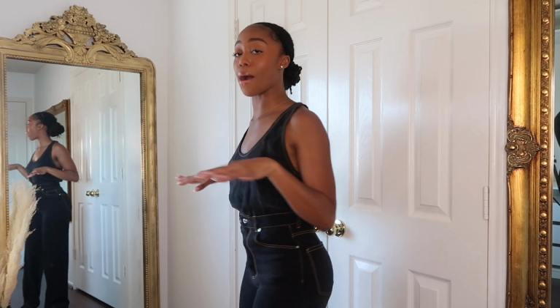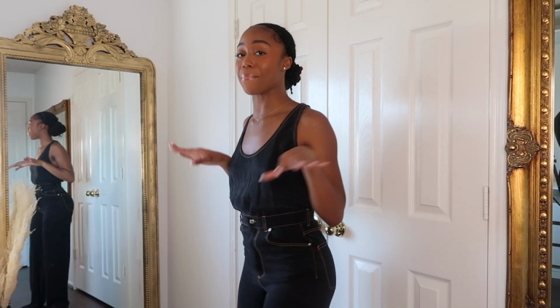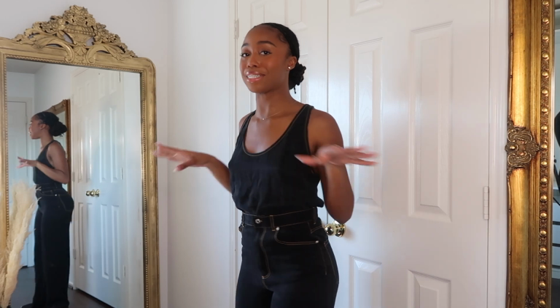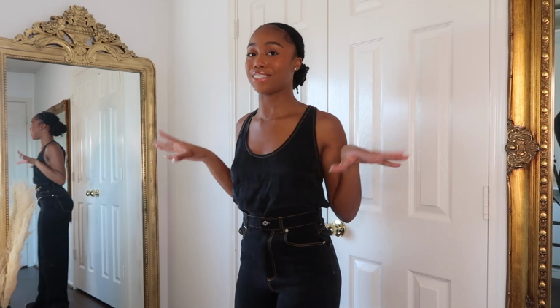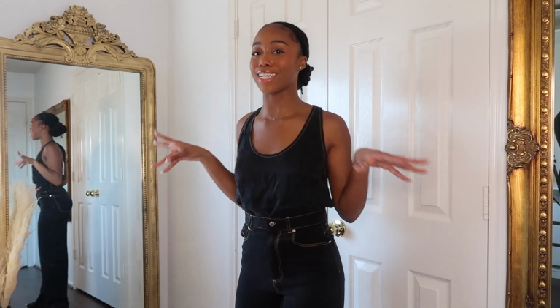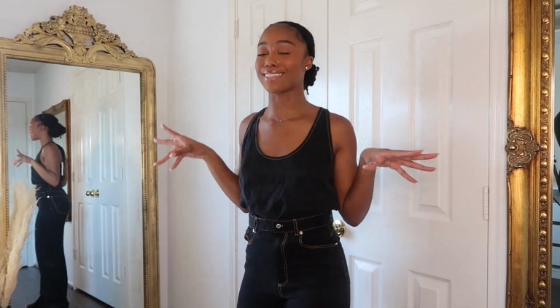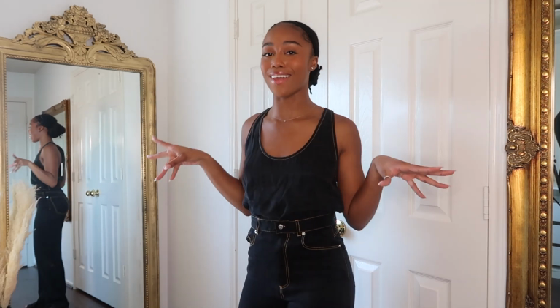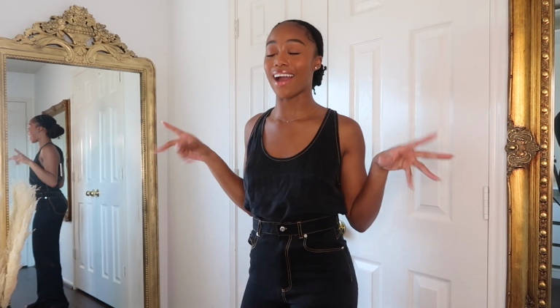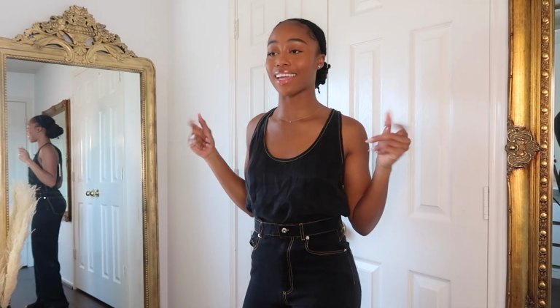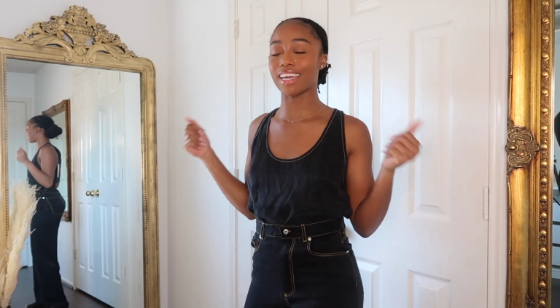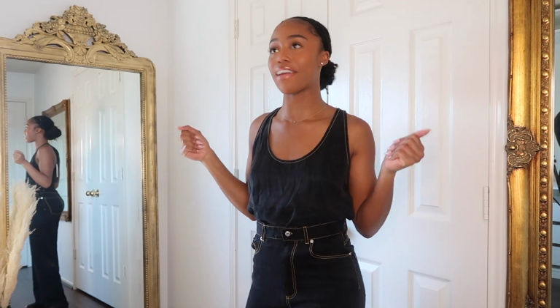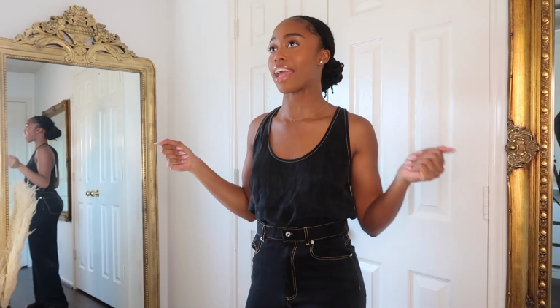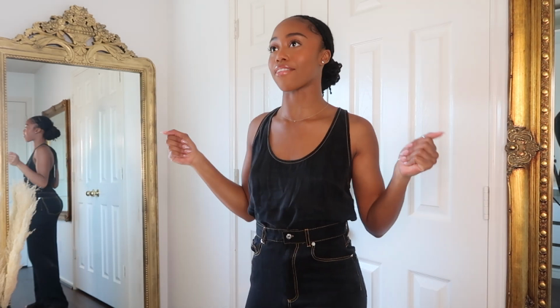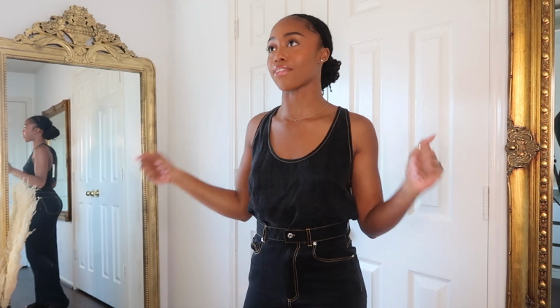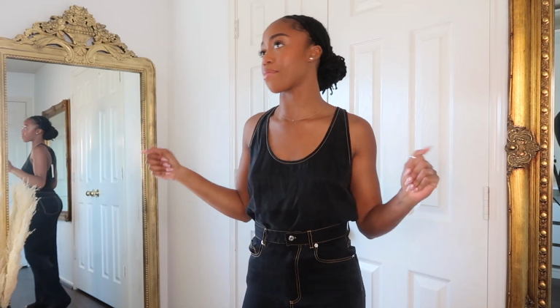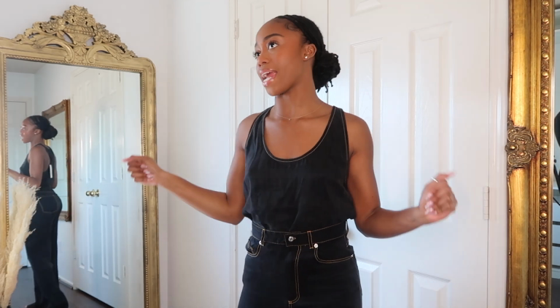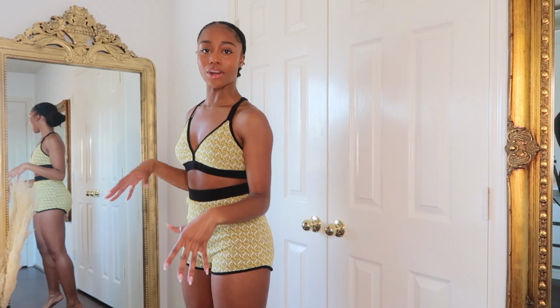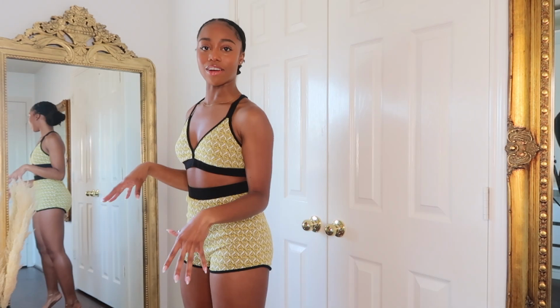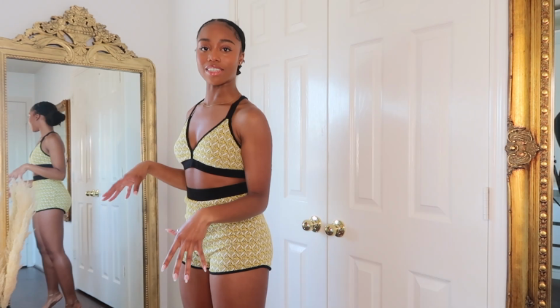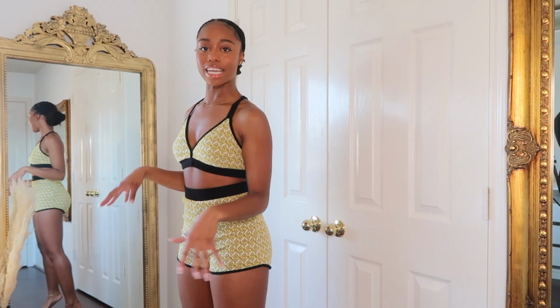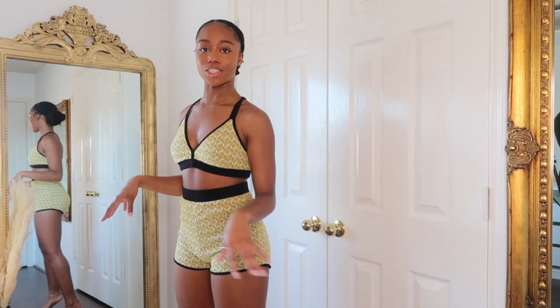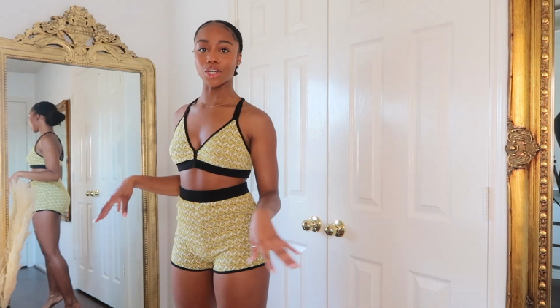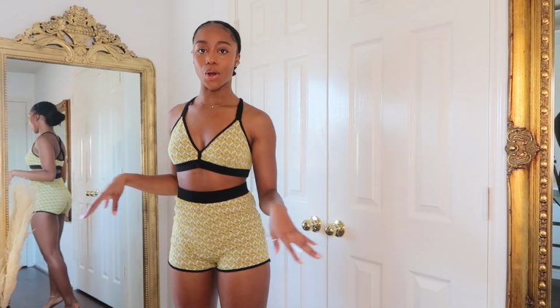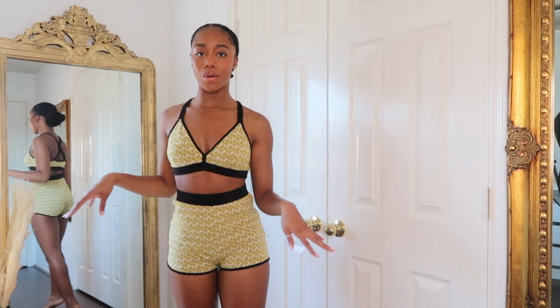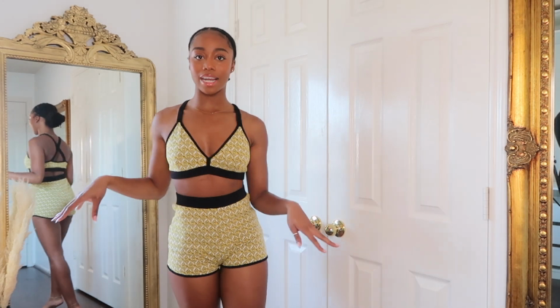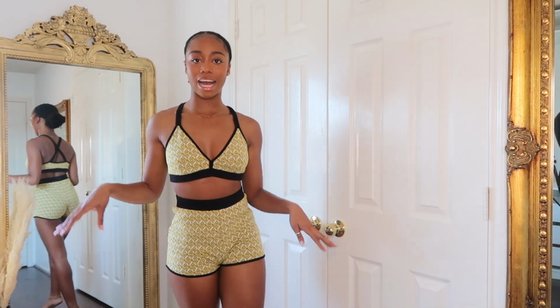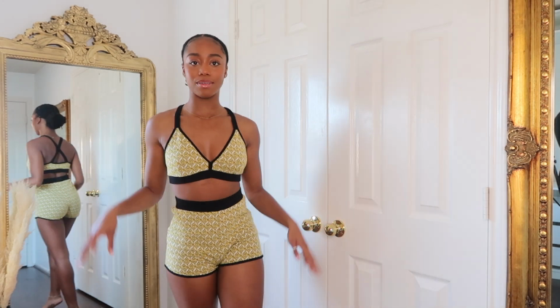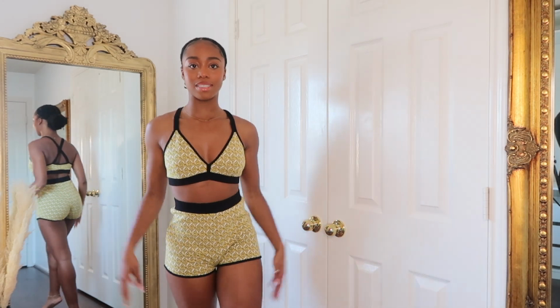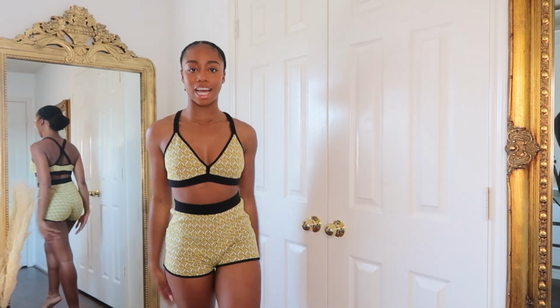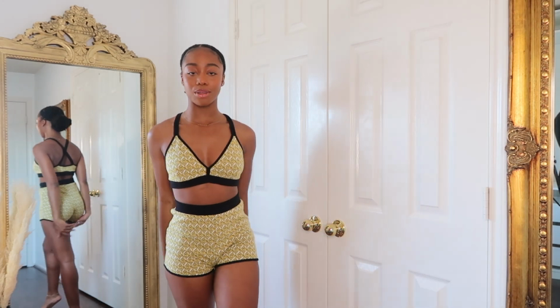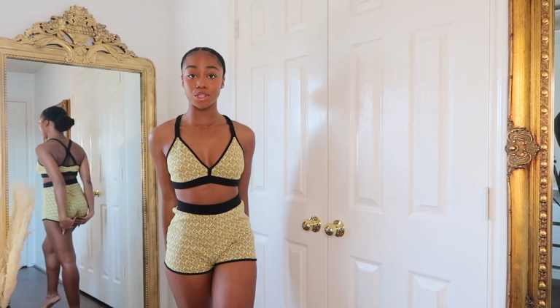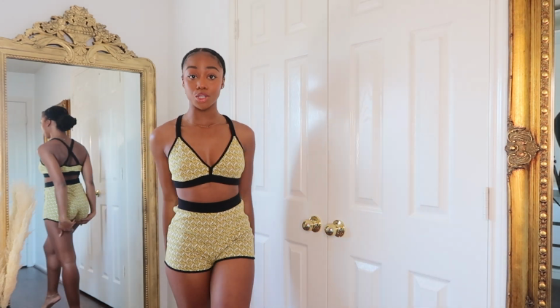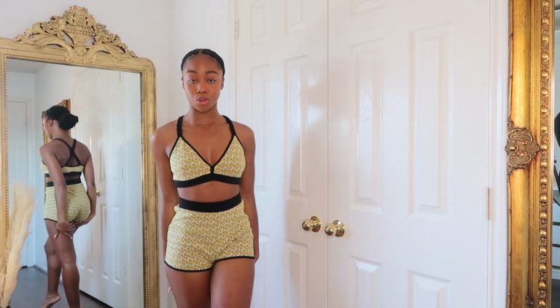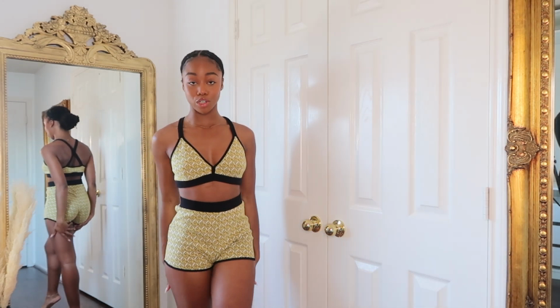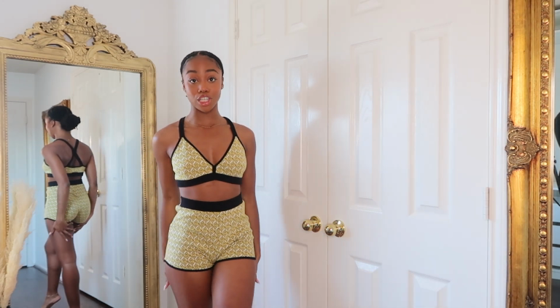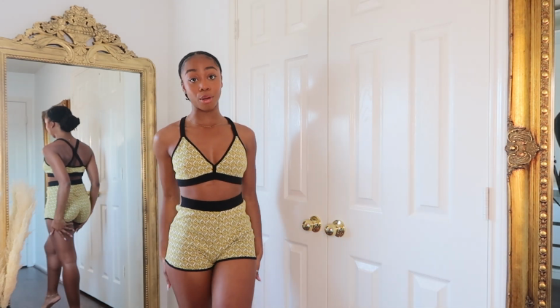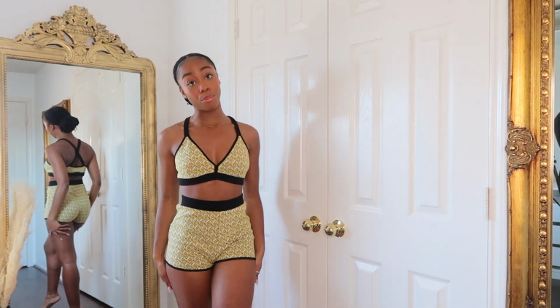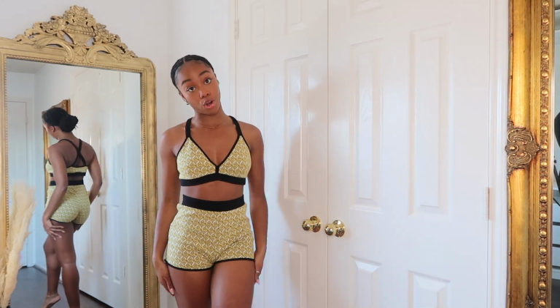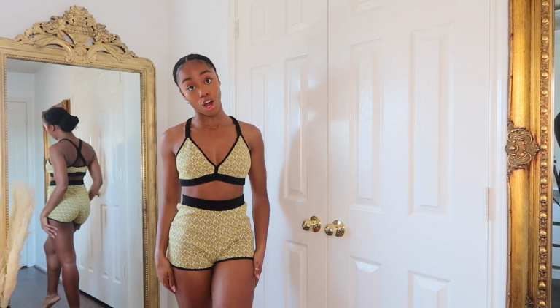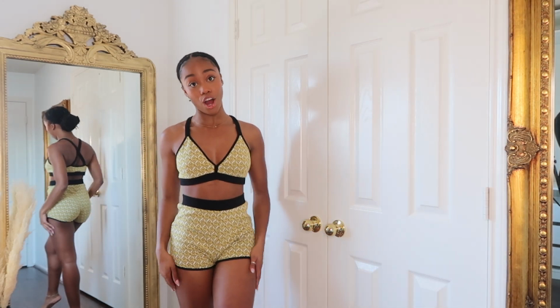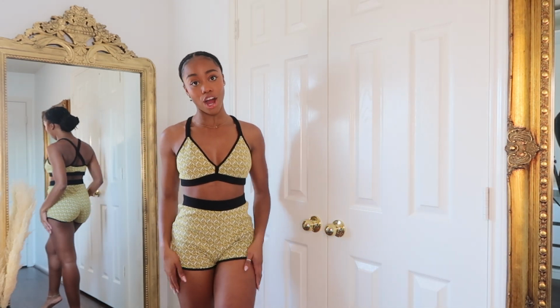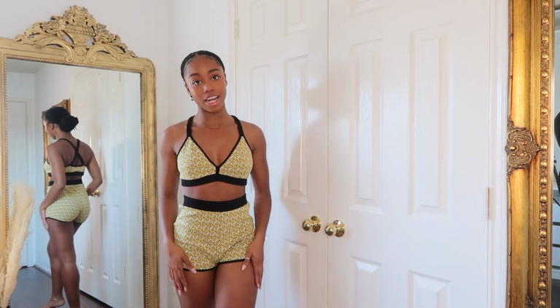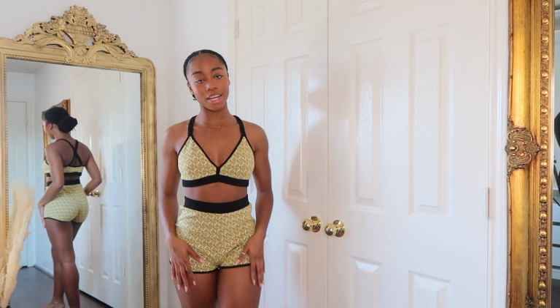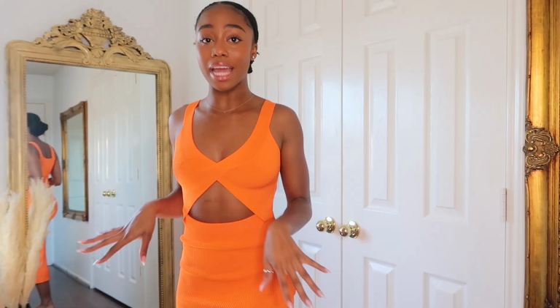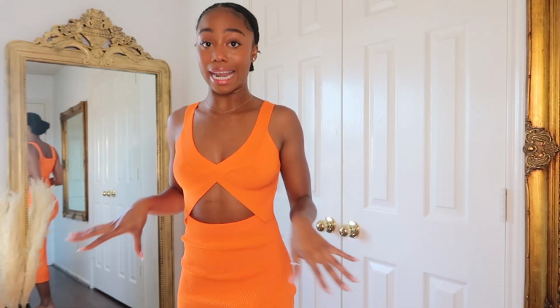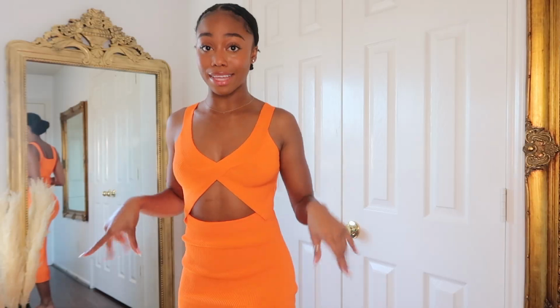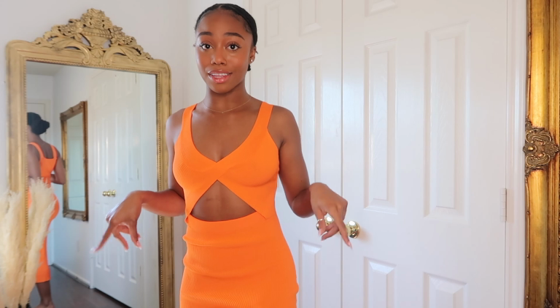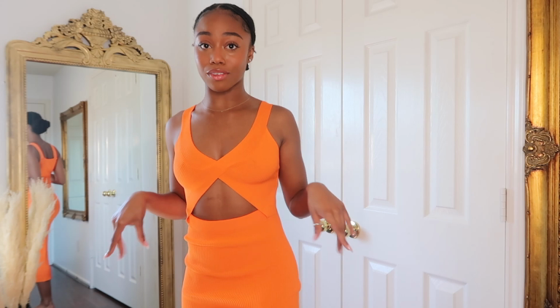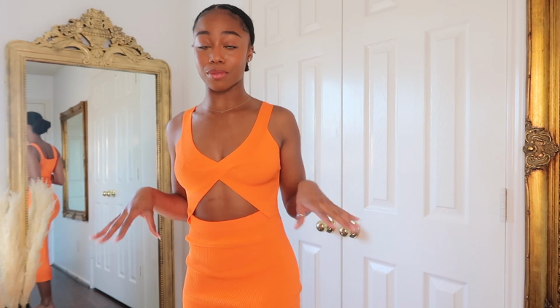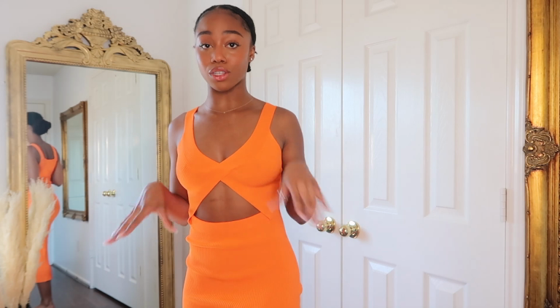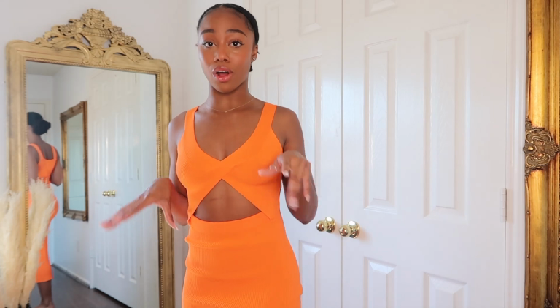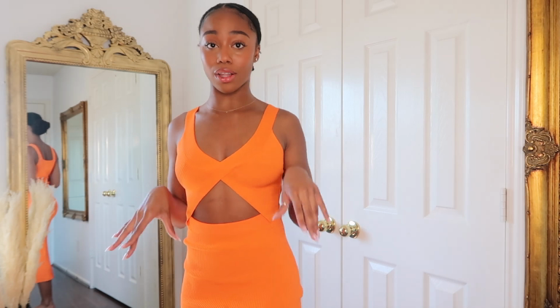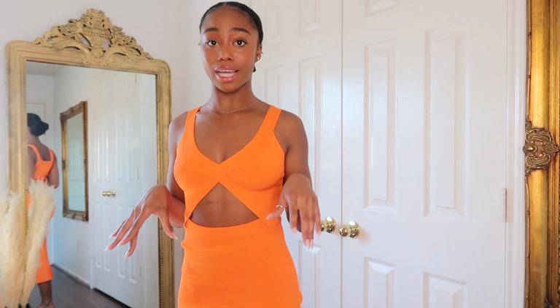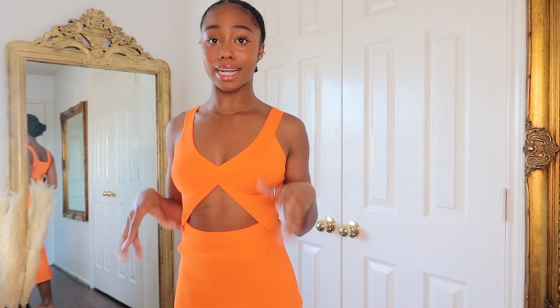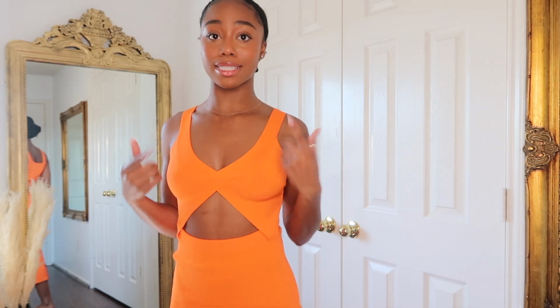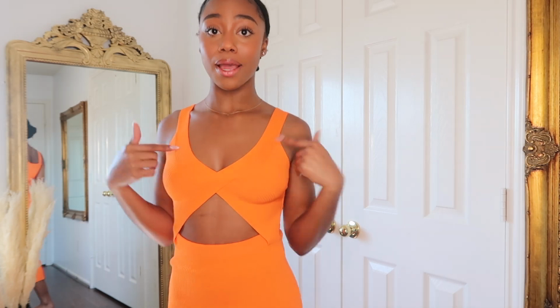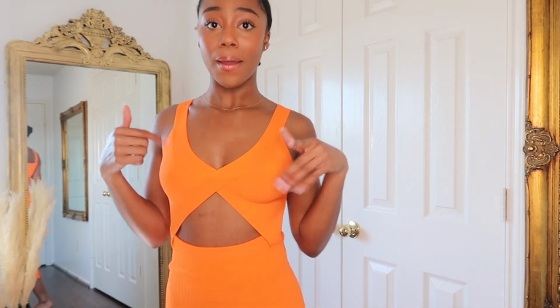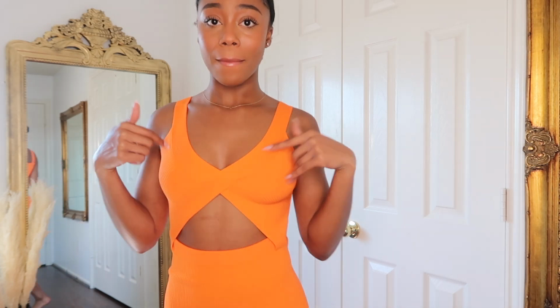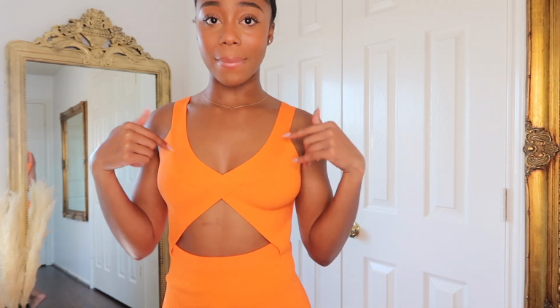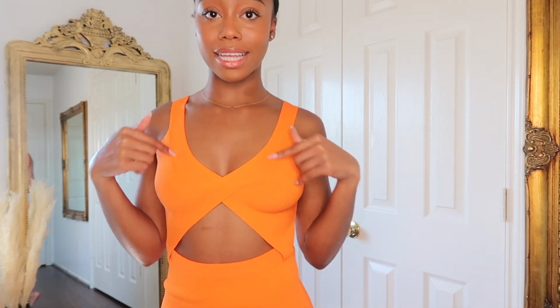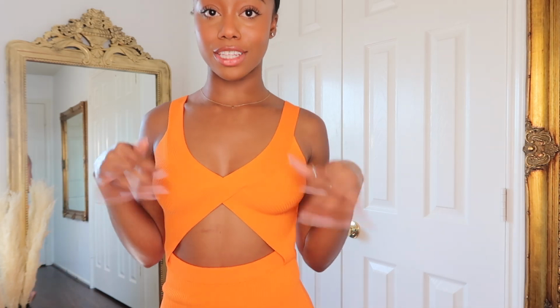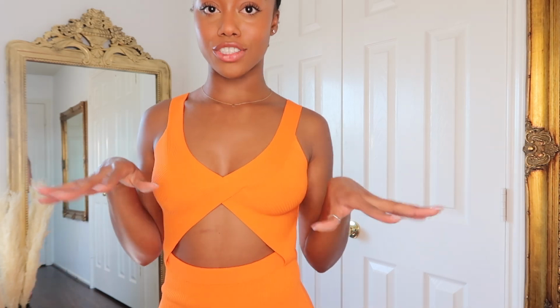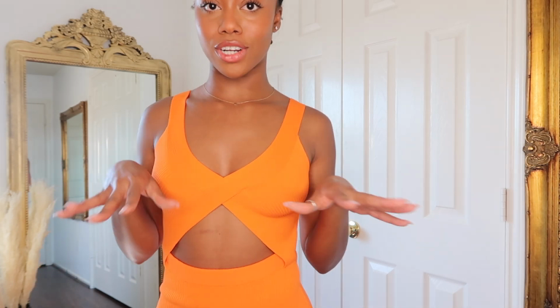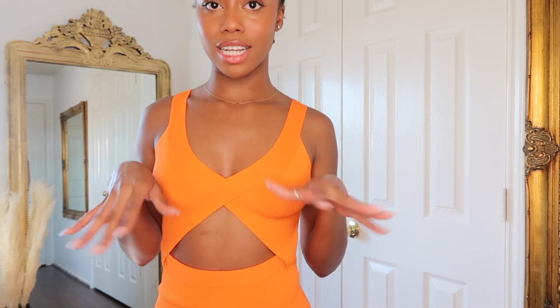The top is just not giving for me. I don't know if I'd gravitate to going outside with shorts and a bra on. But if you get anything from this haul, ladies, make it this dress.